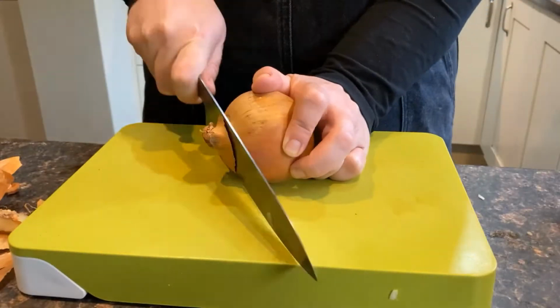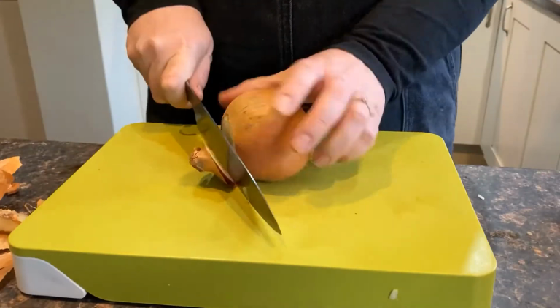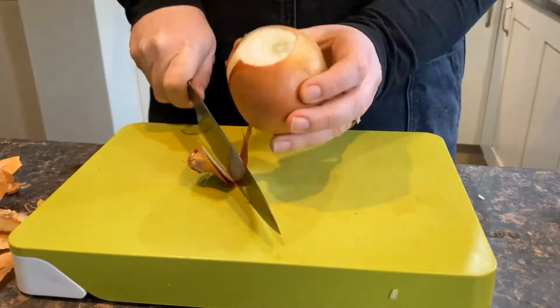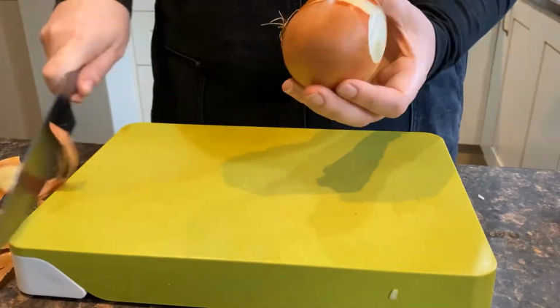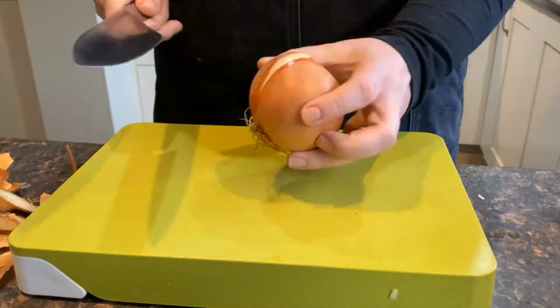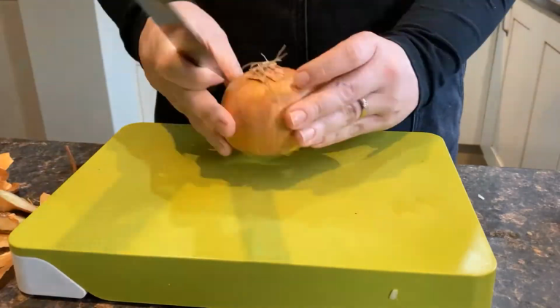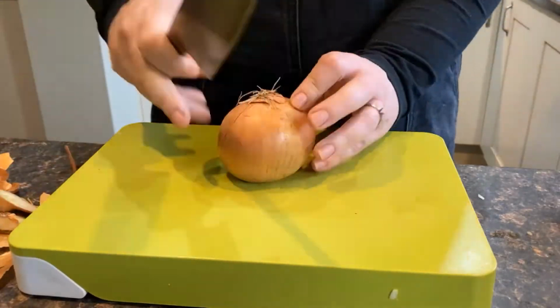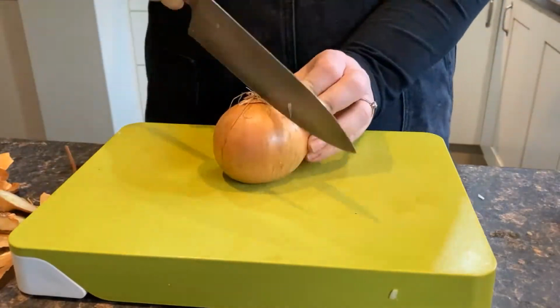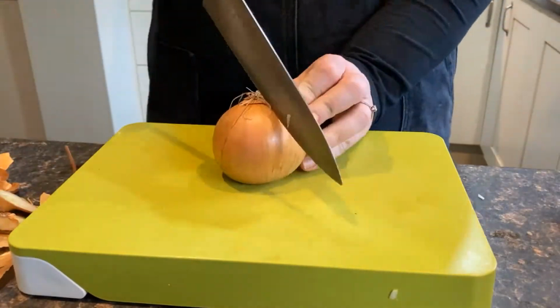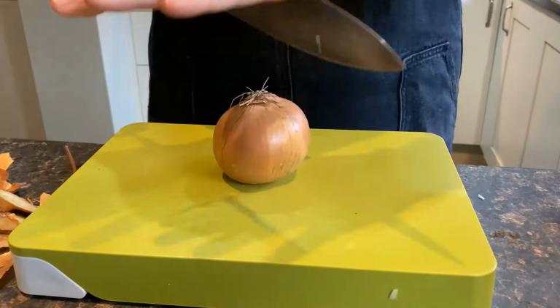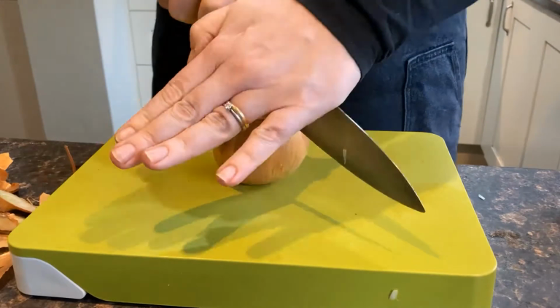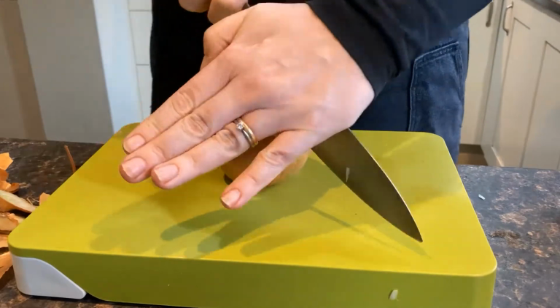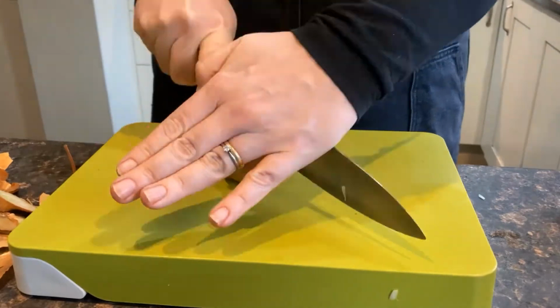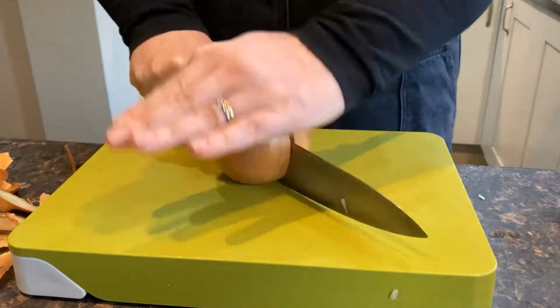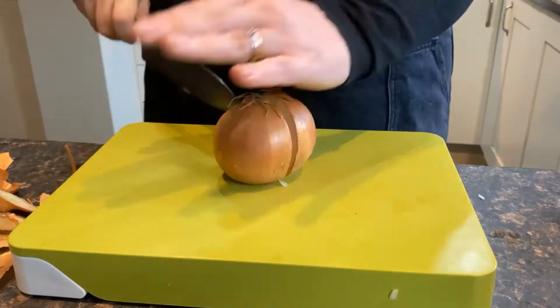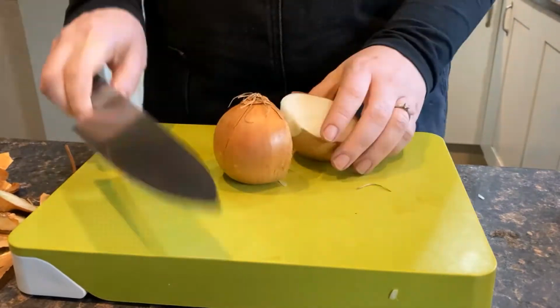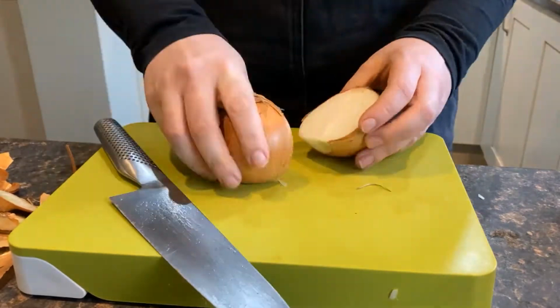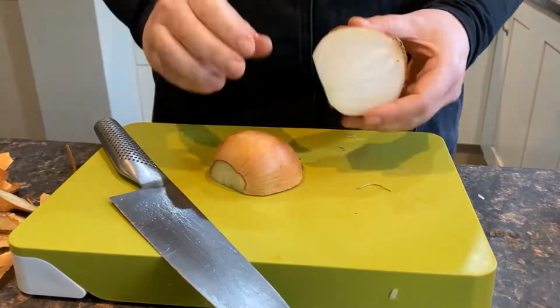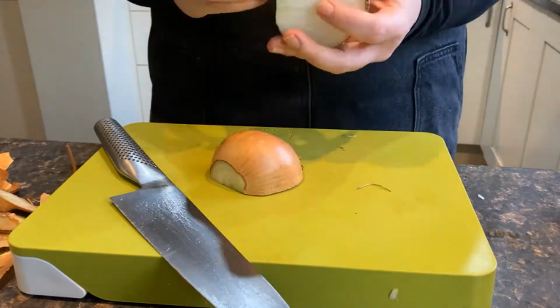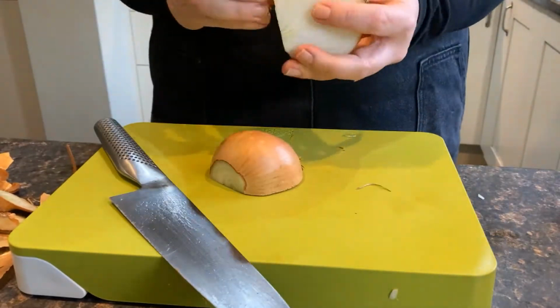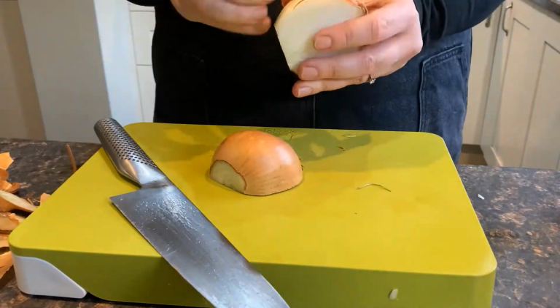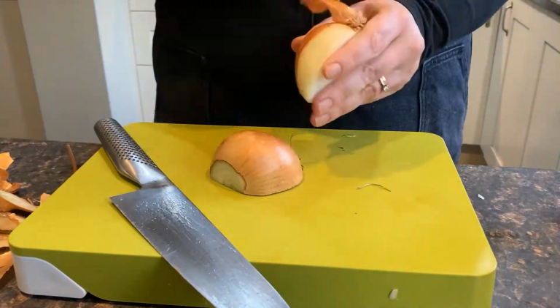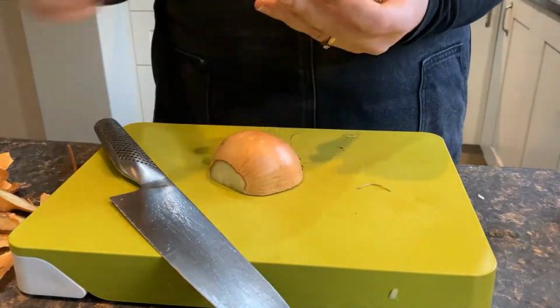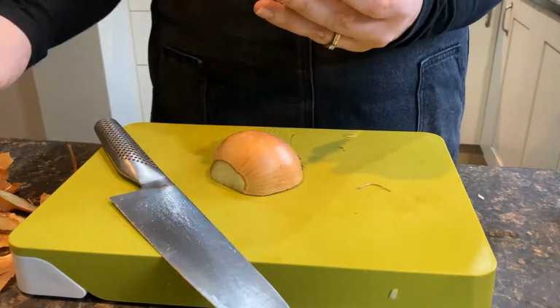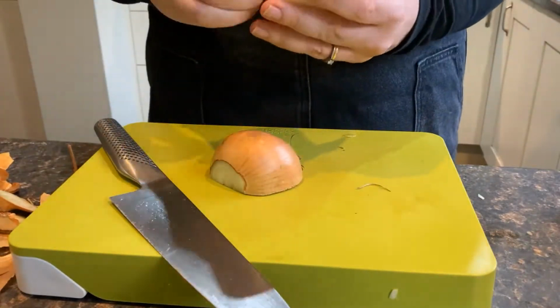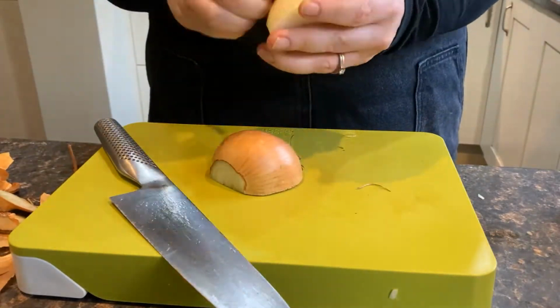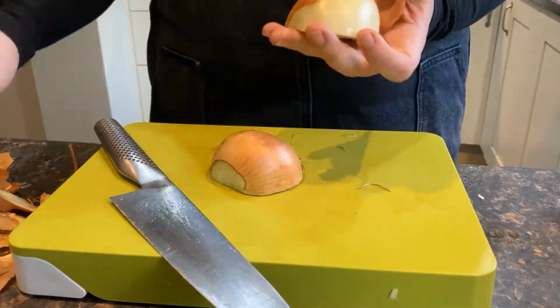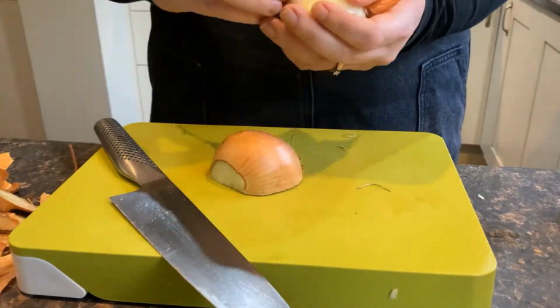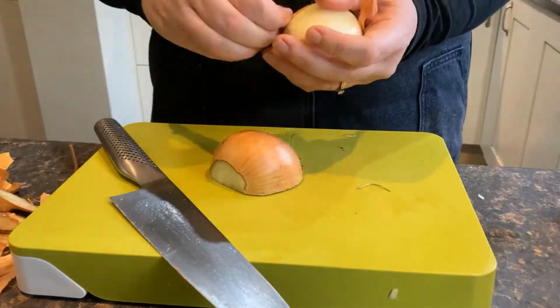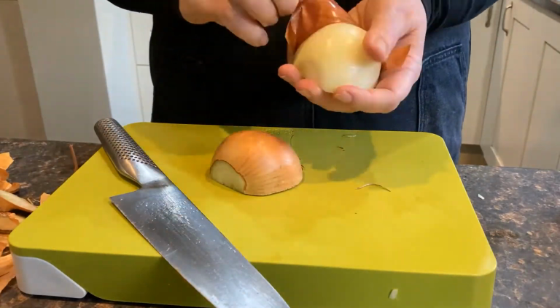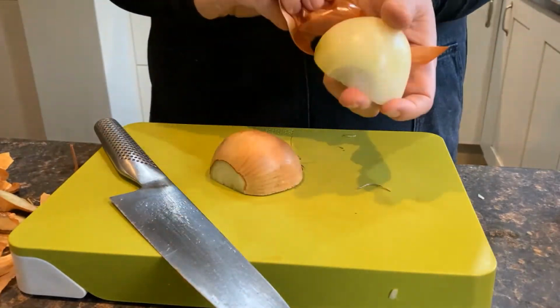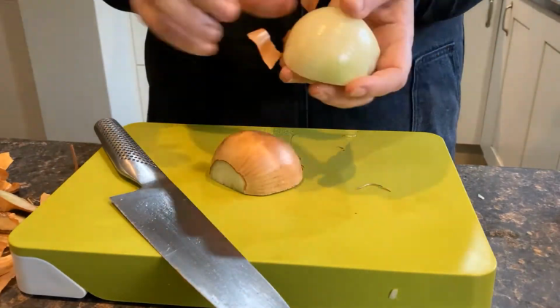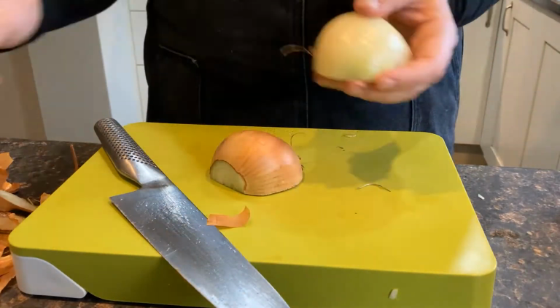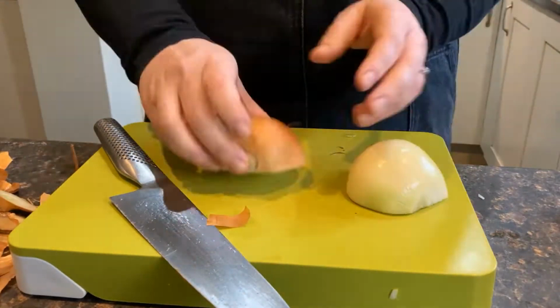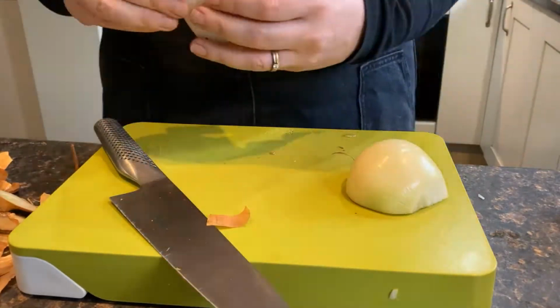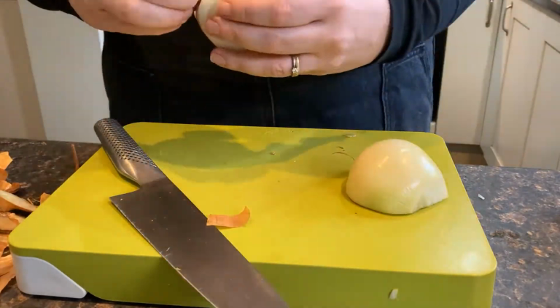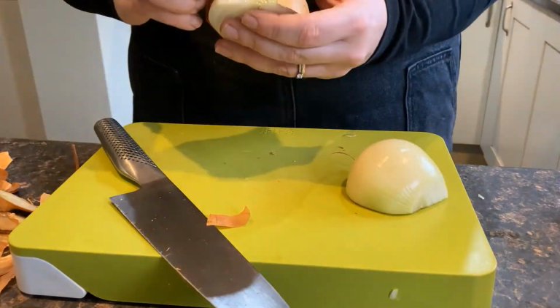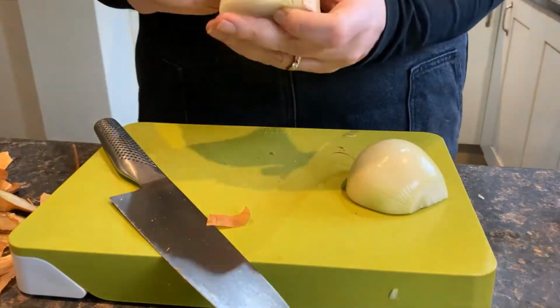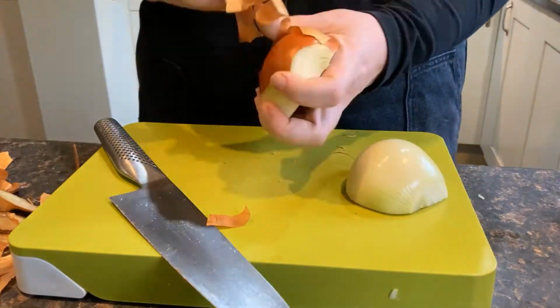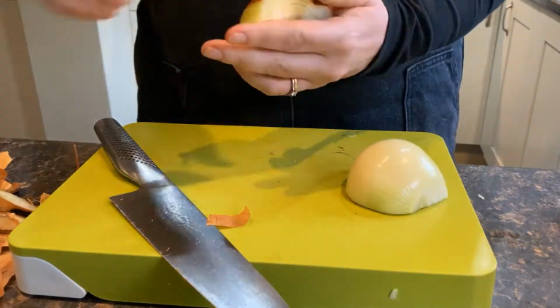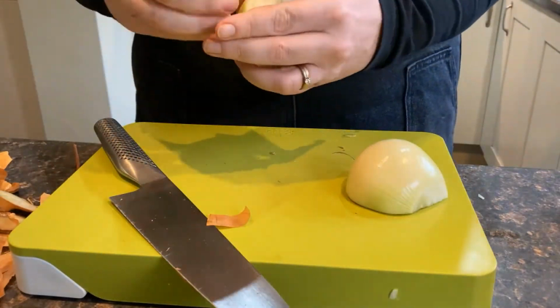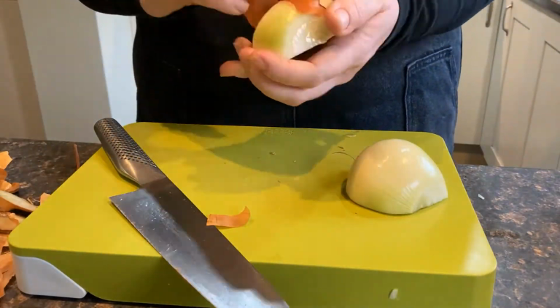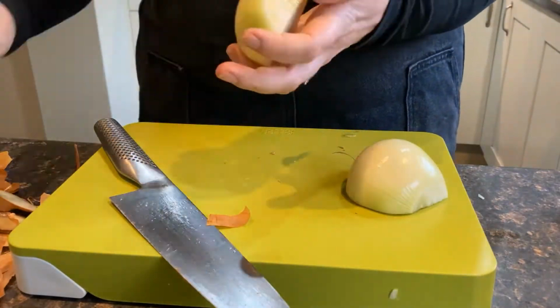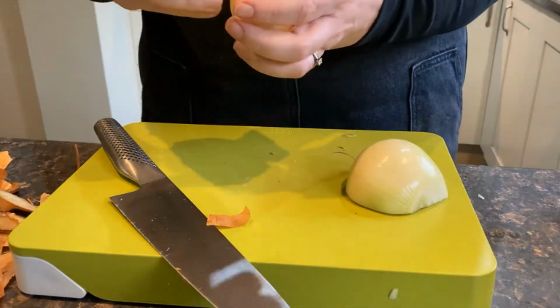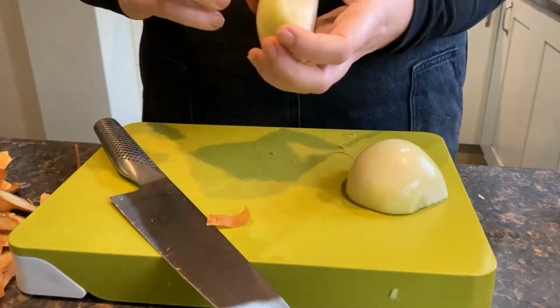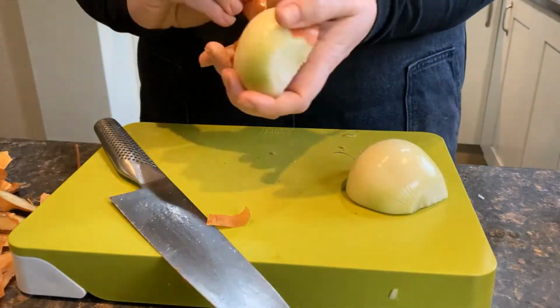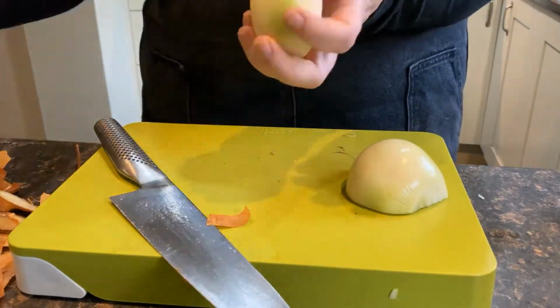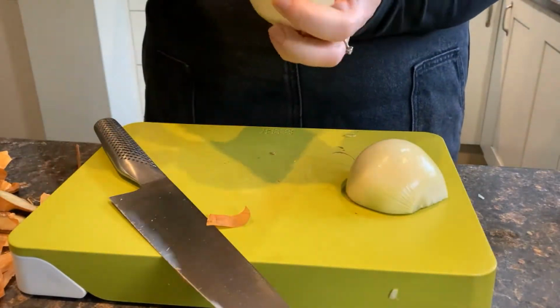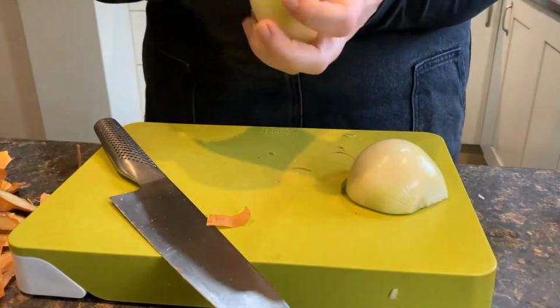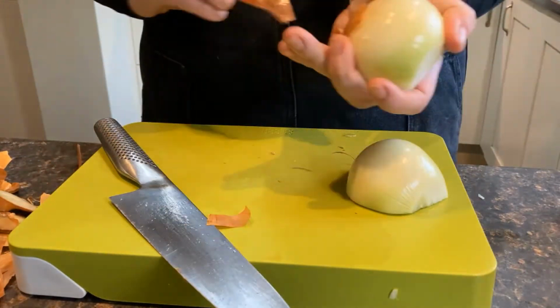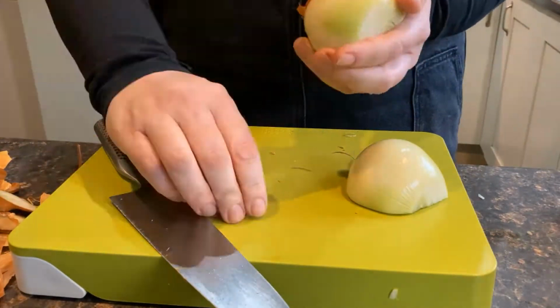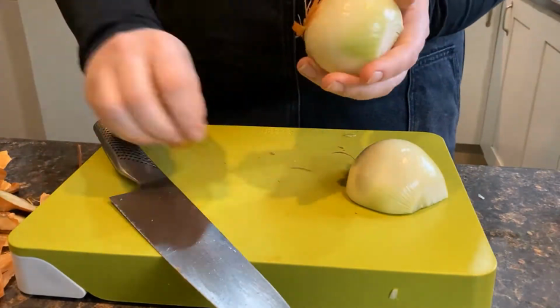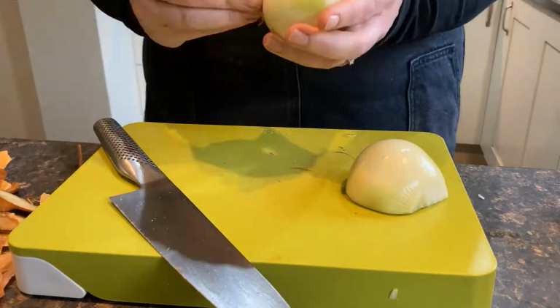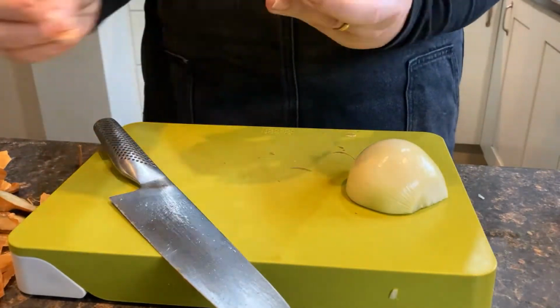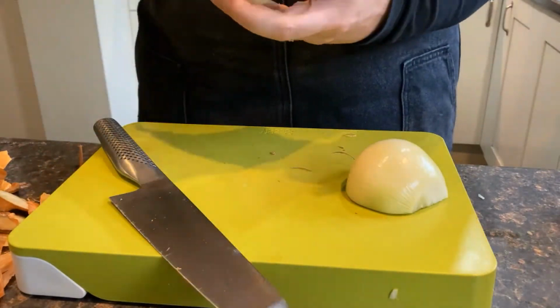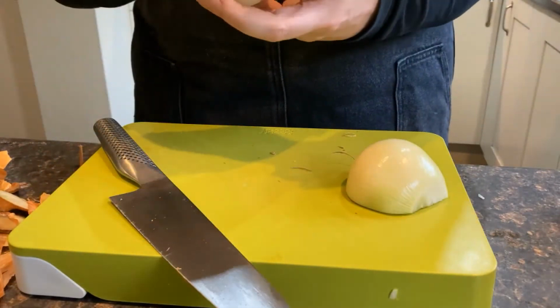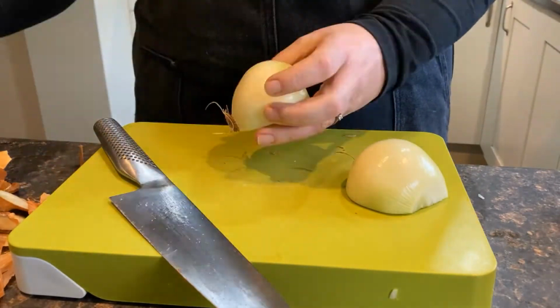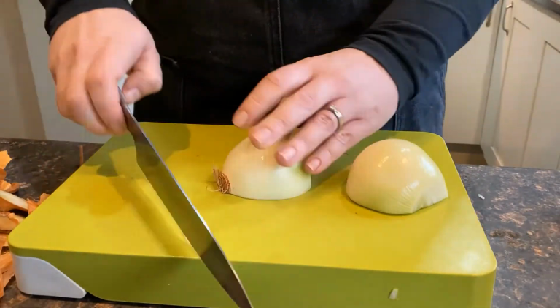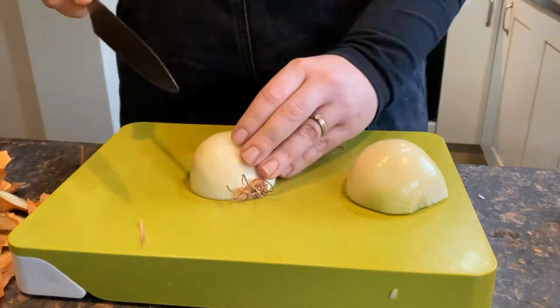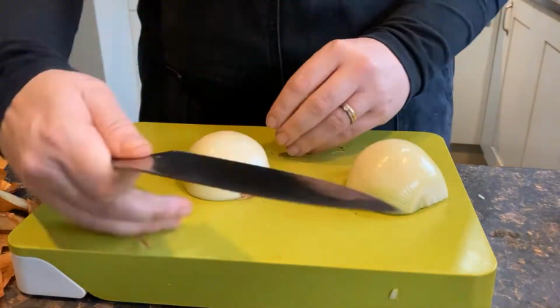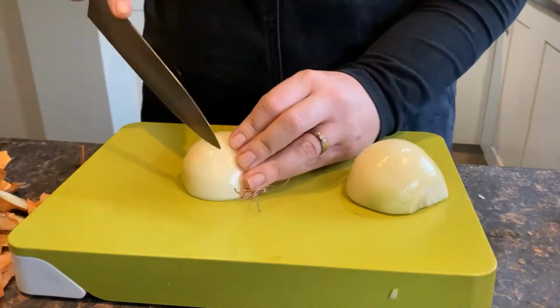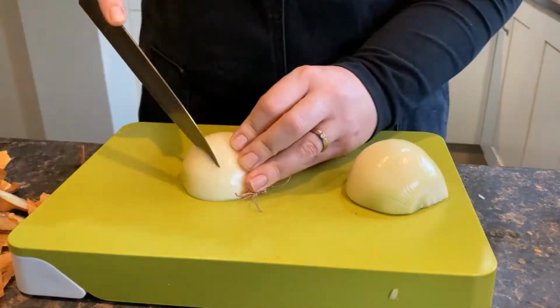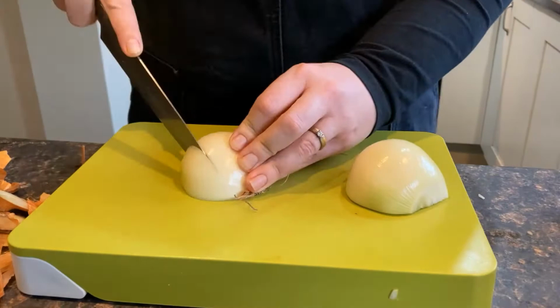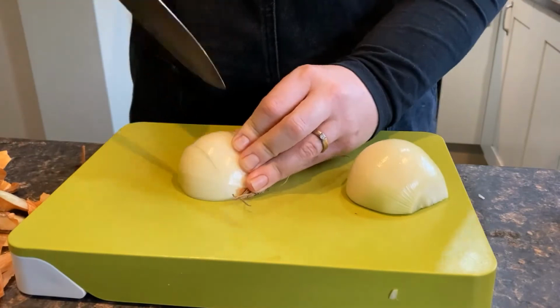First of all, crumble your stock cube into a jug and add 4 mugs of hot water, stir to combine.